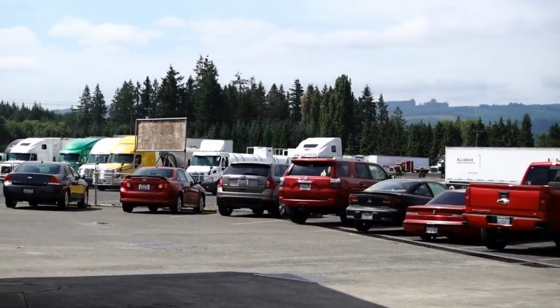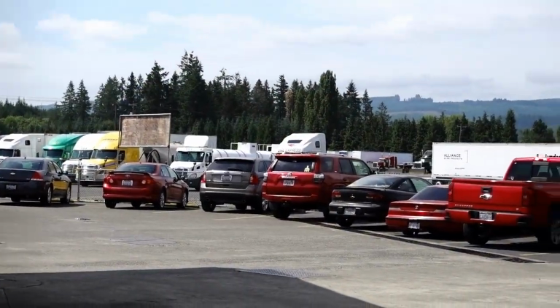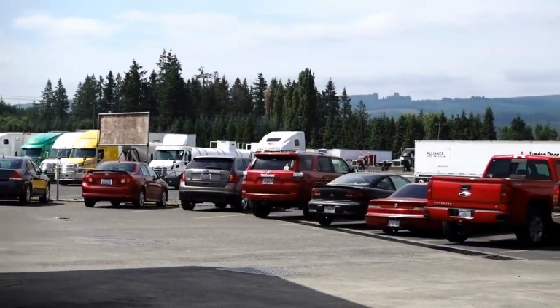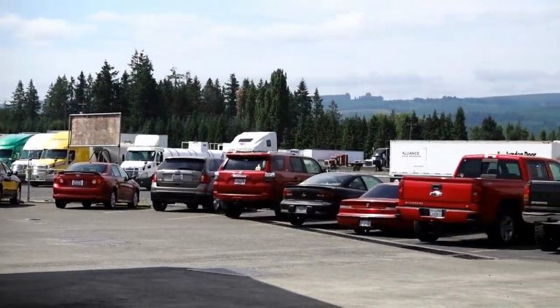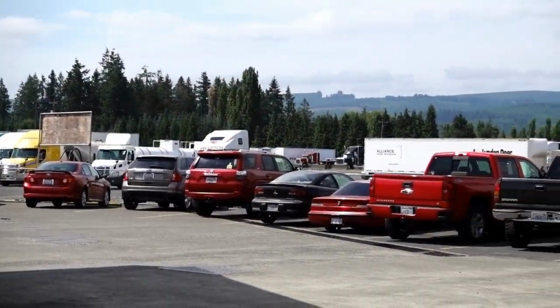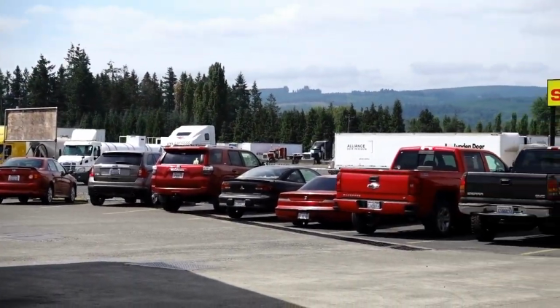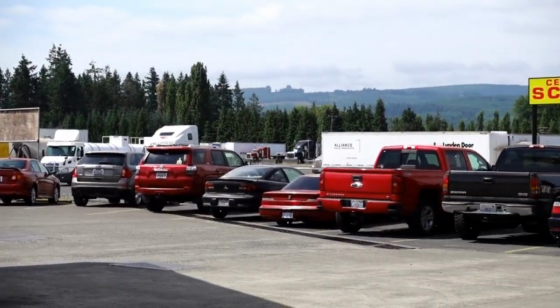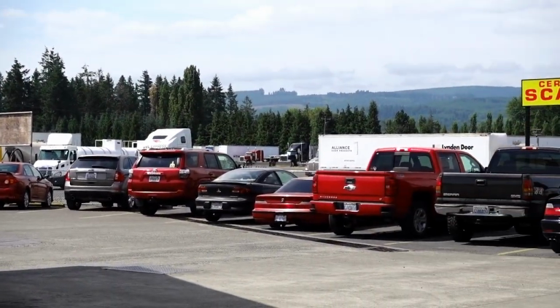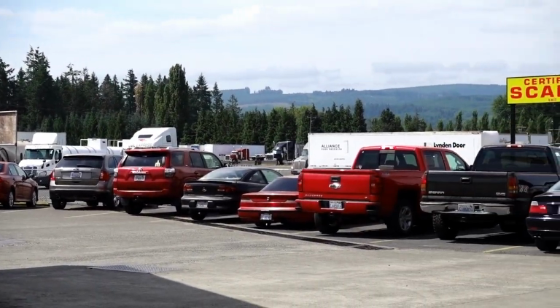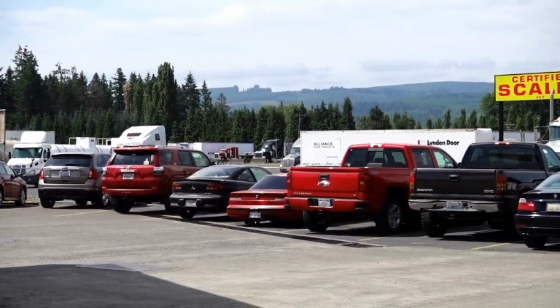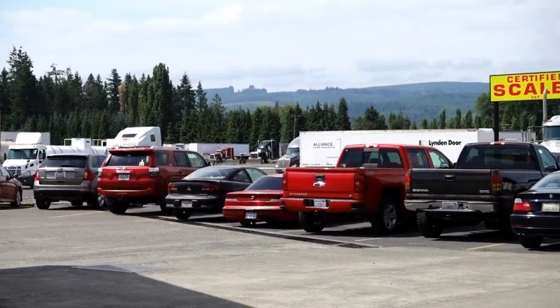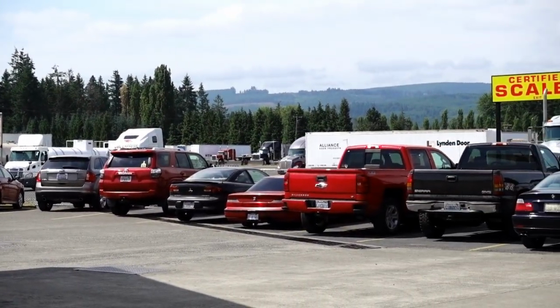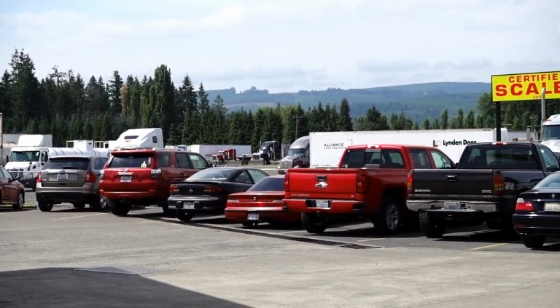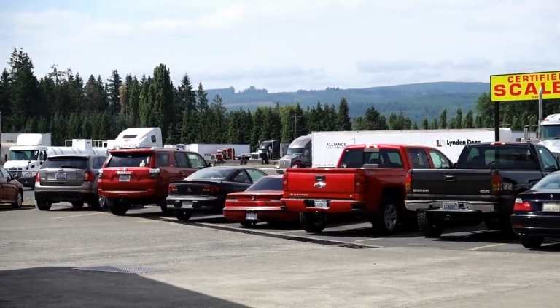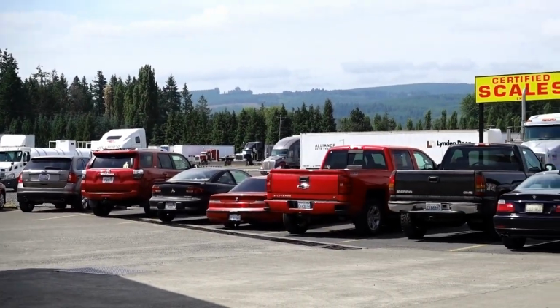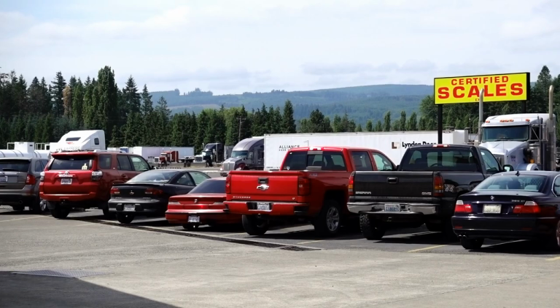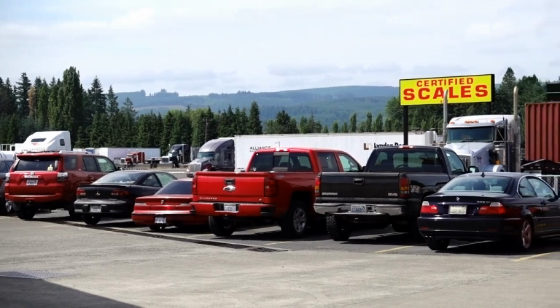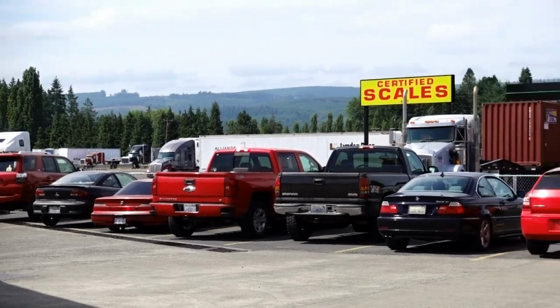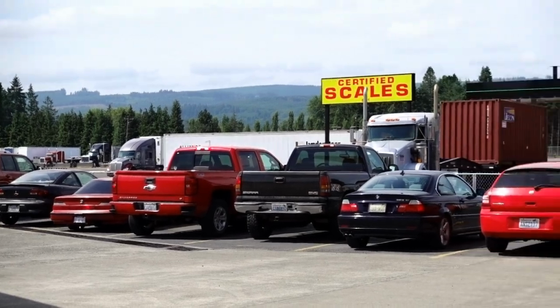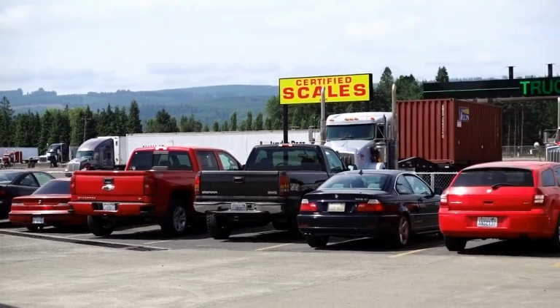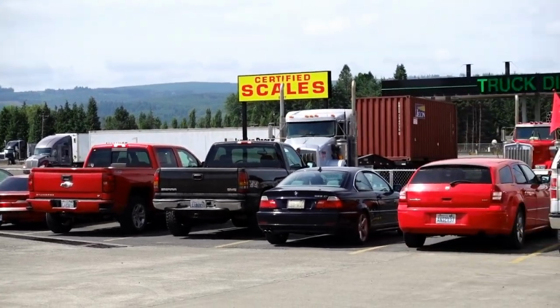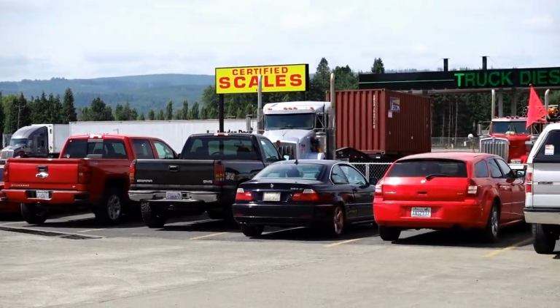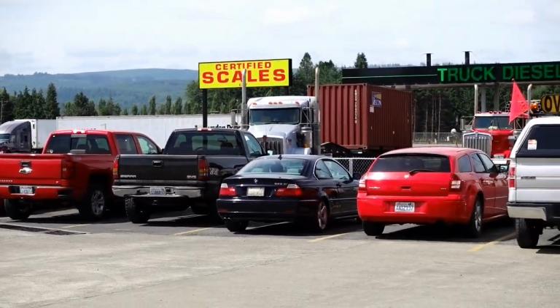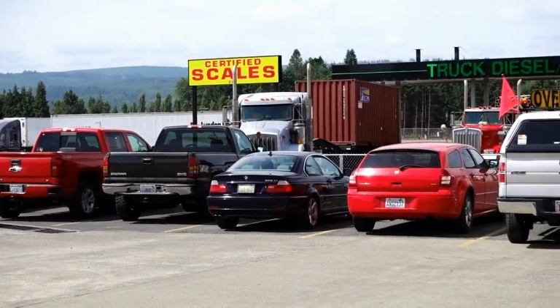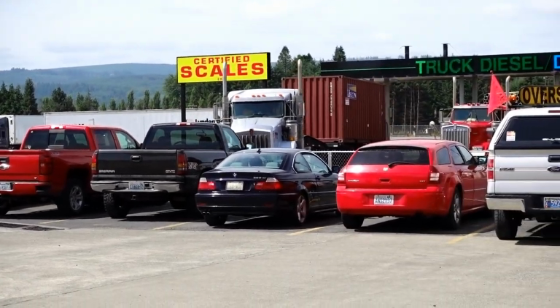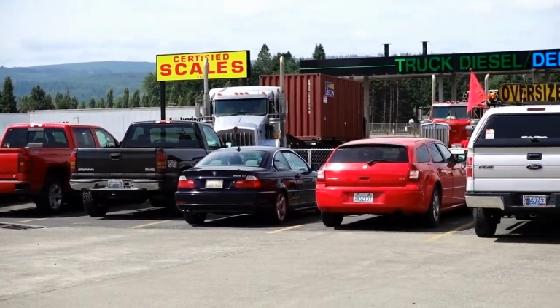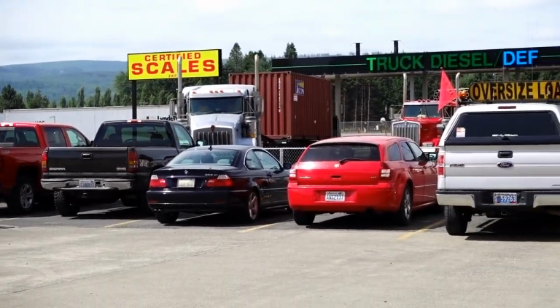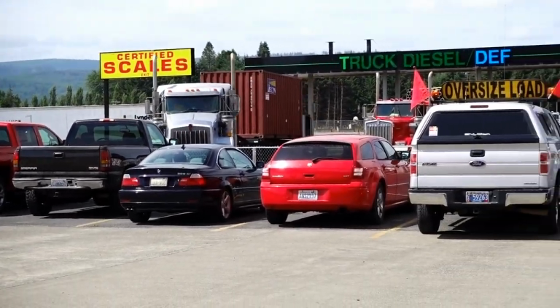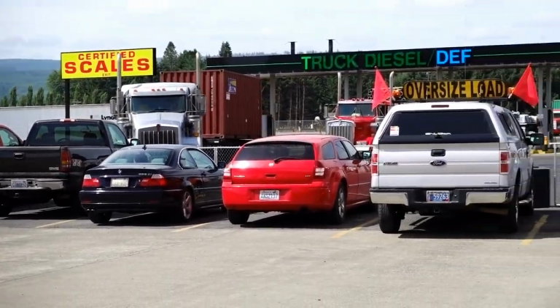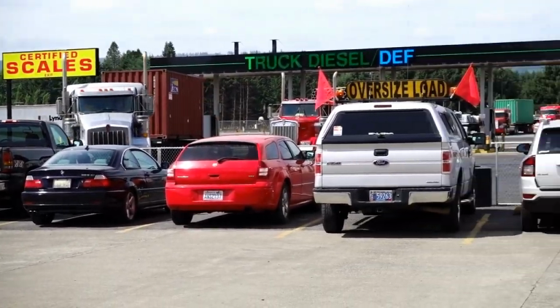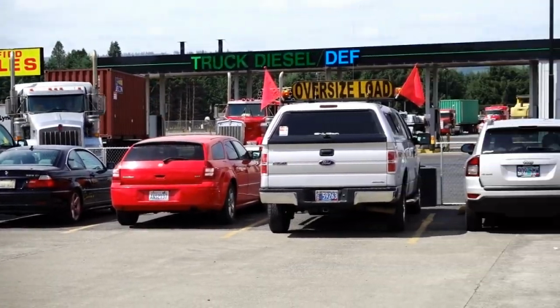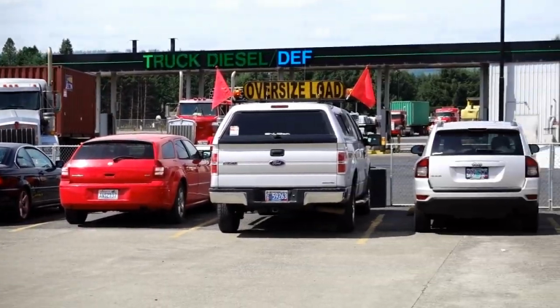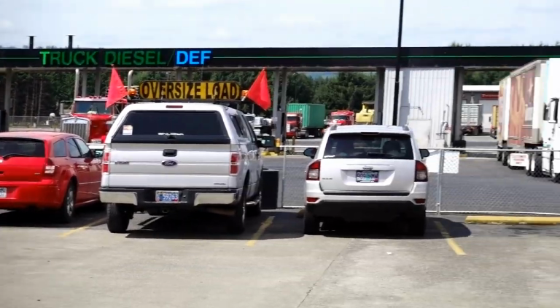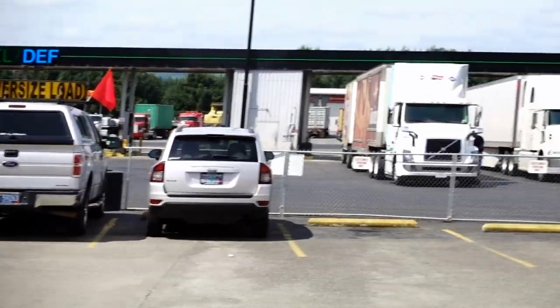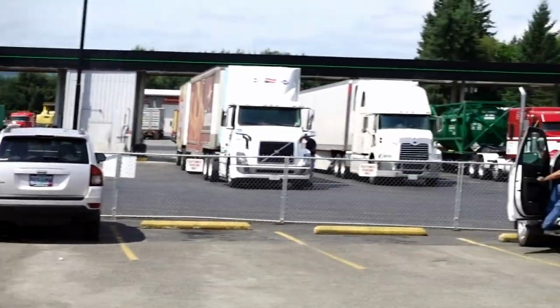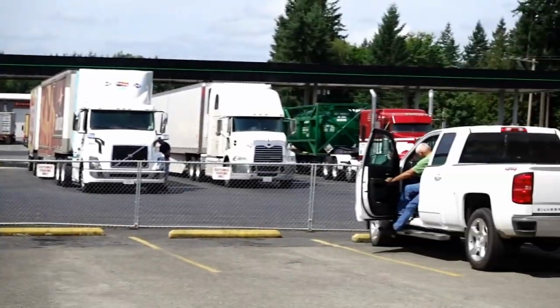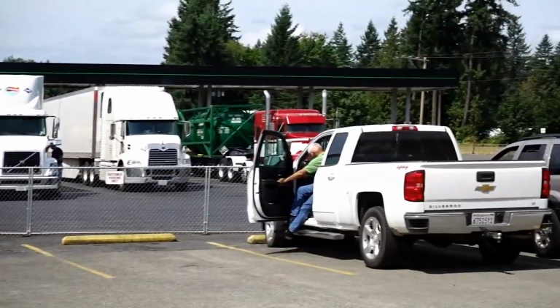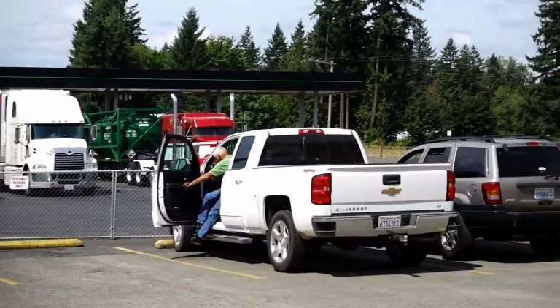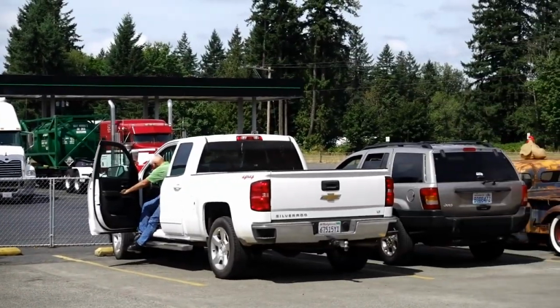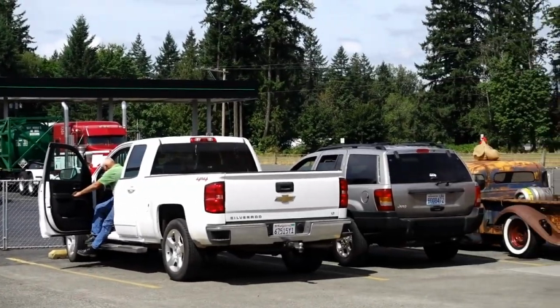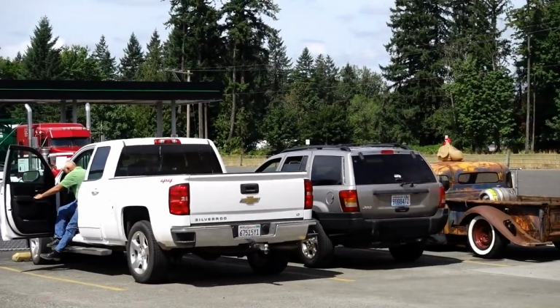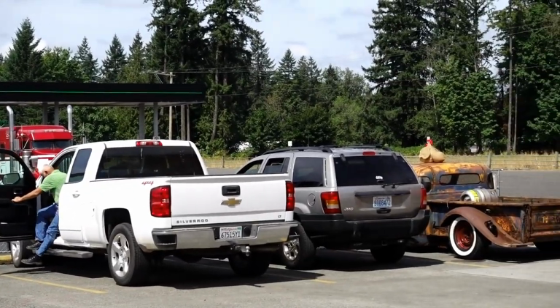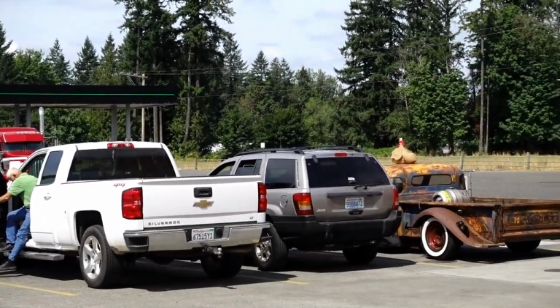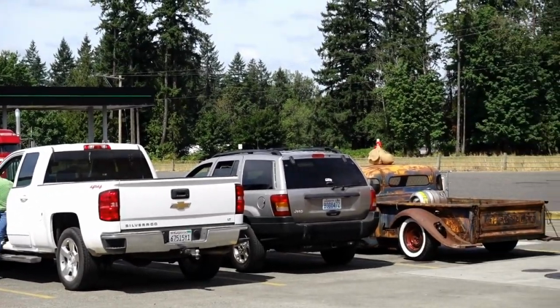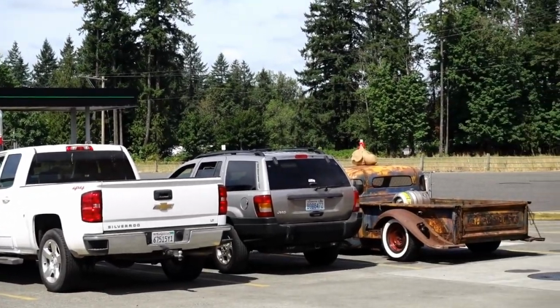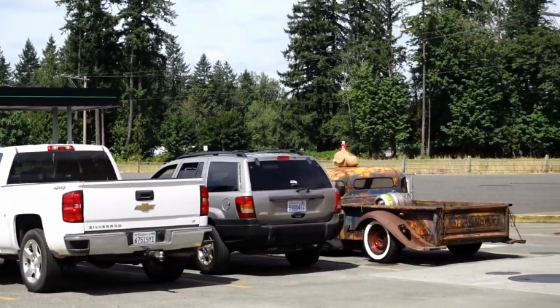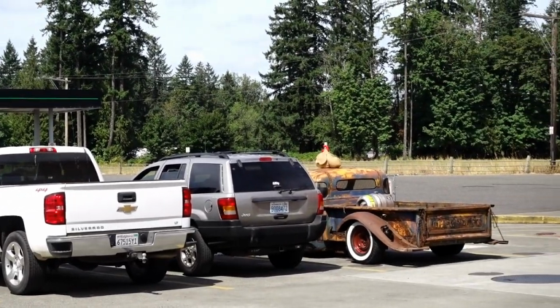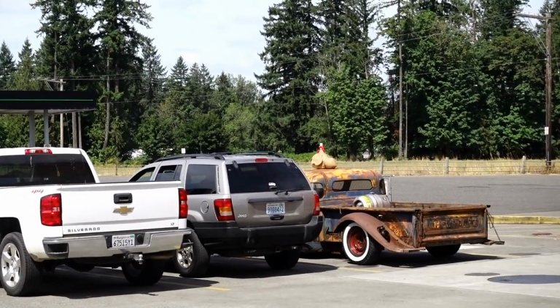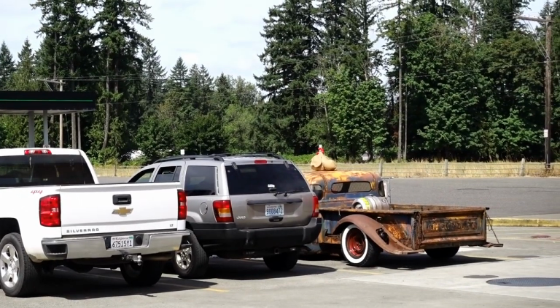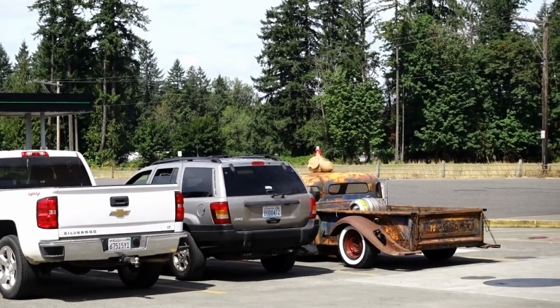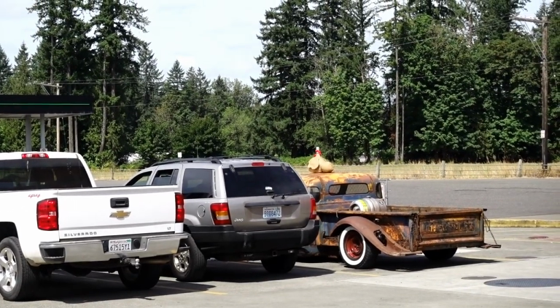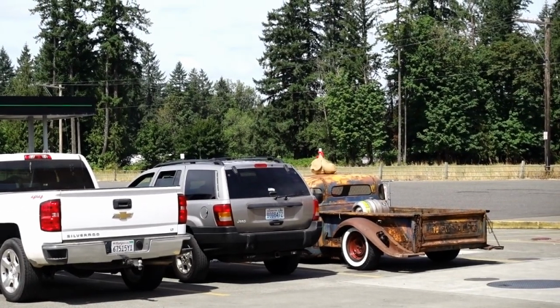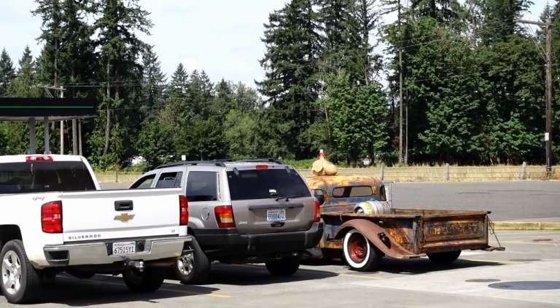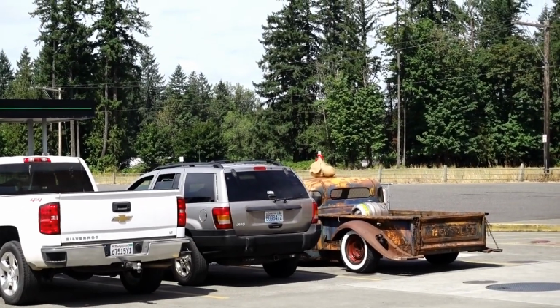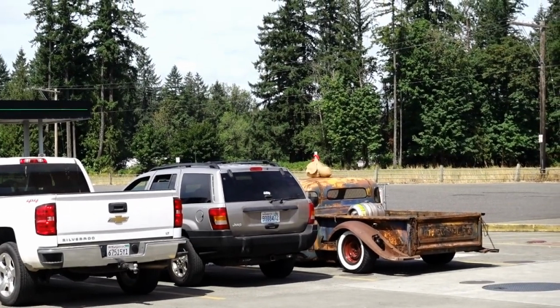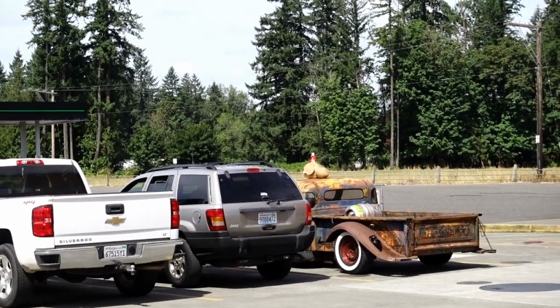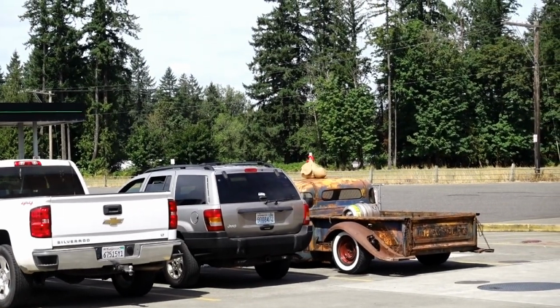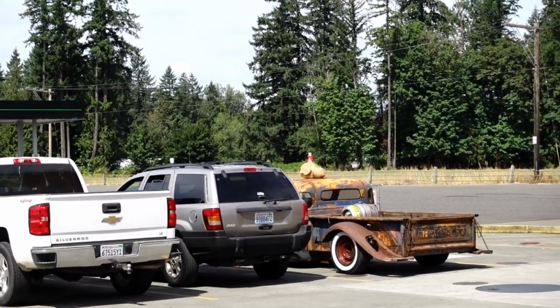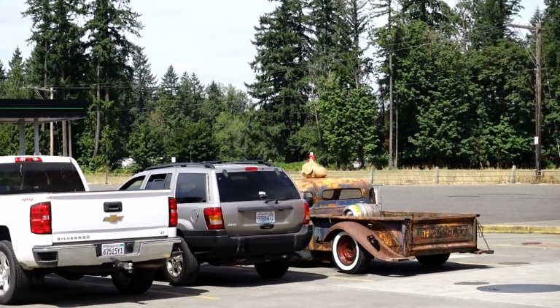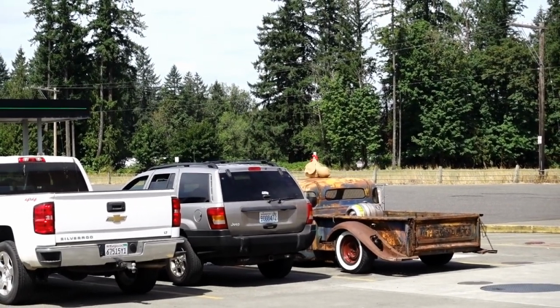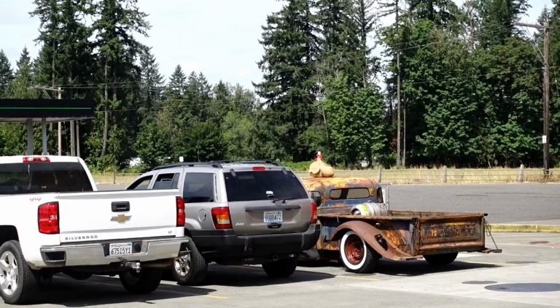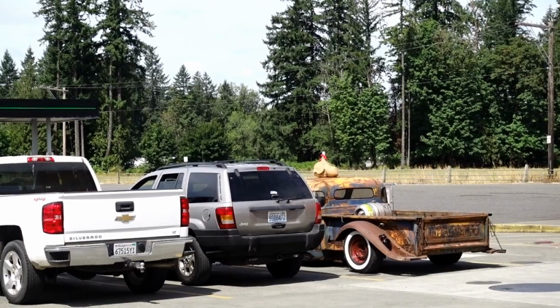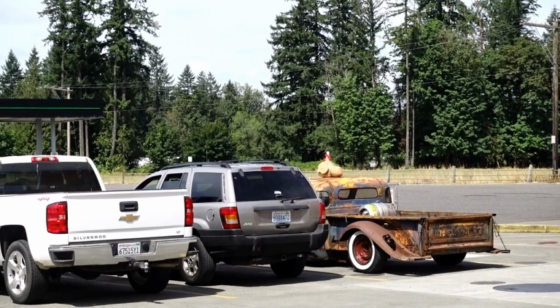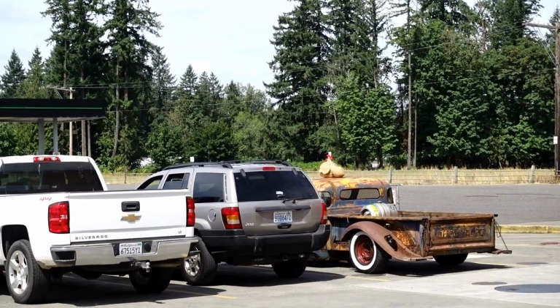Stopping at the old petrol station to top off. Look on the old rat rod truck — there's a chicken on the top now.